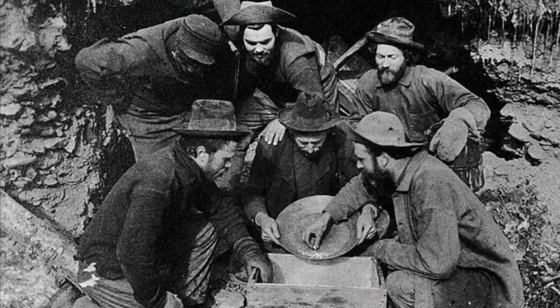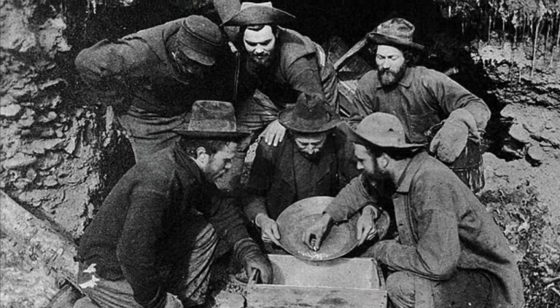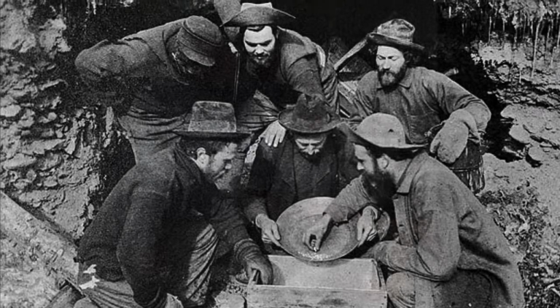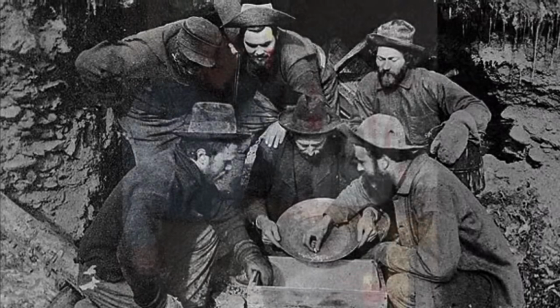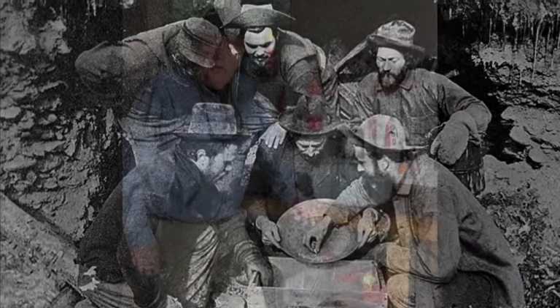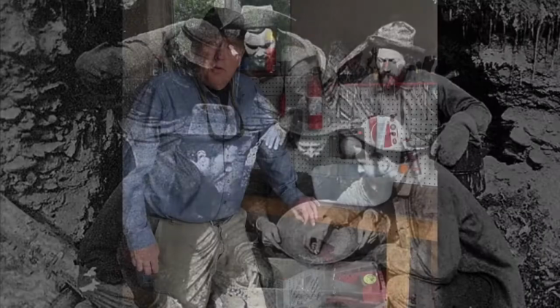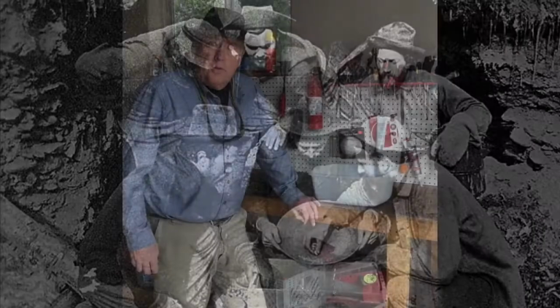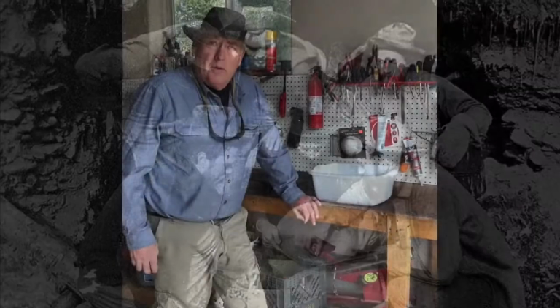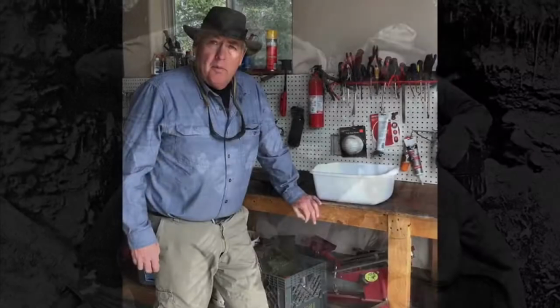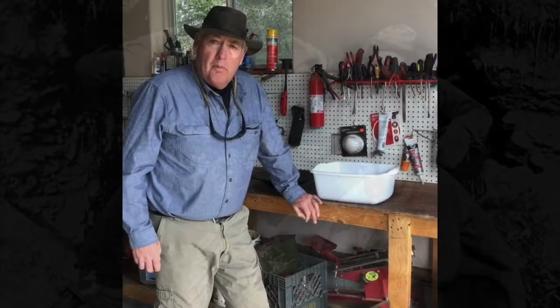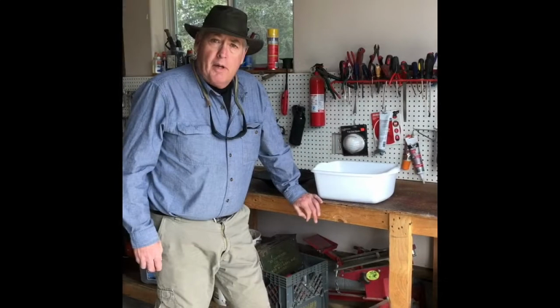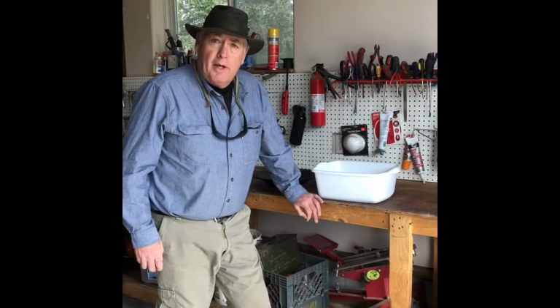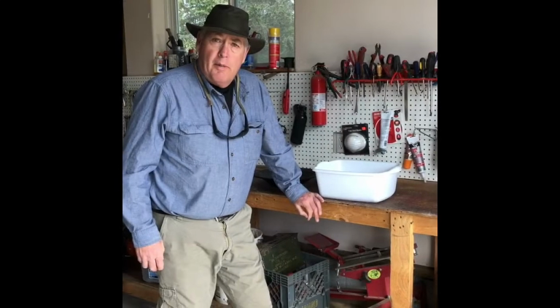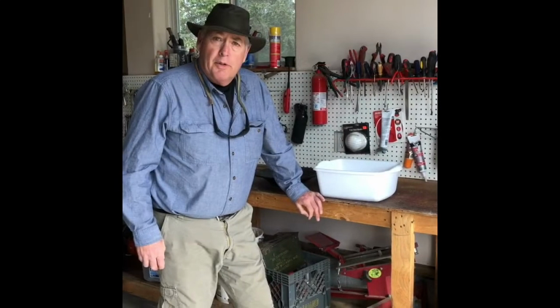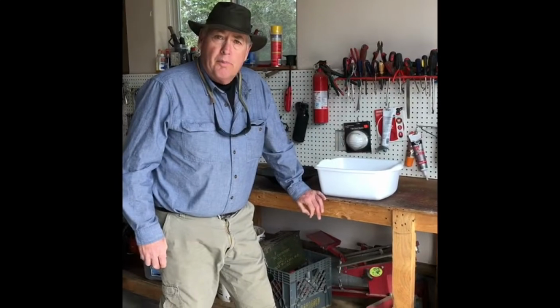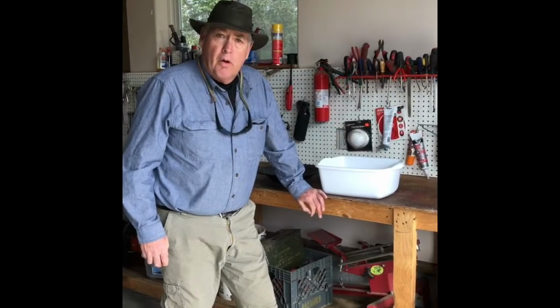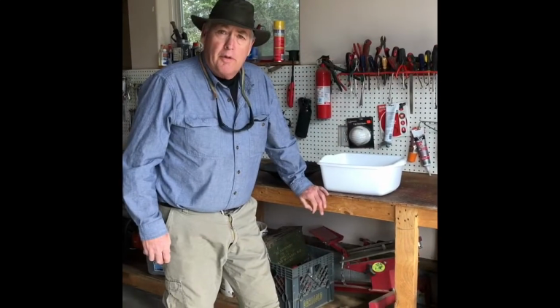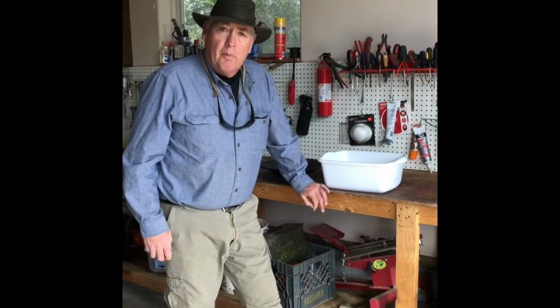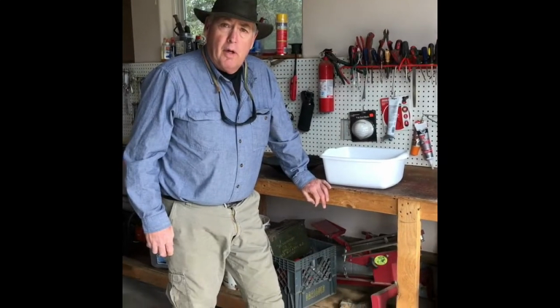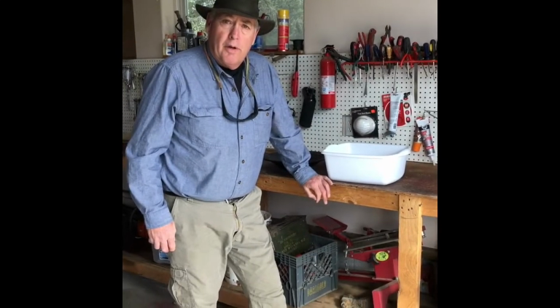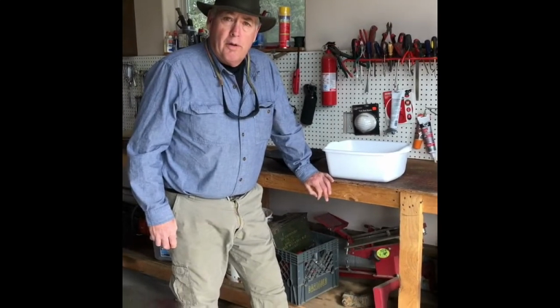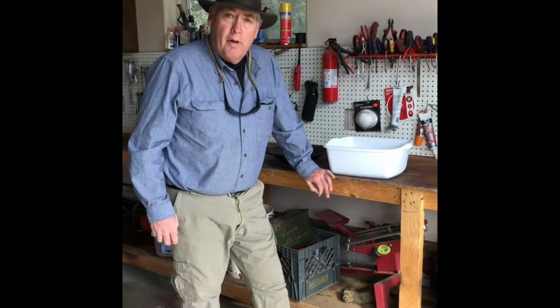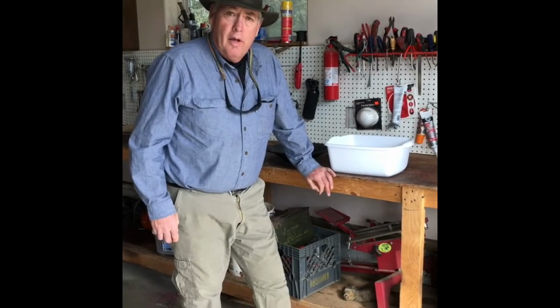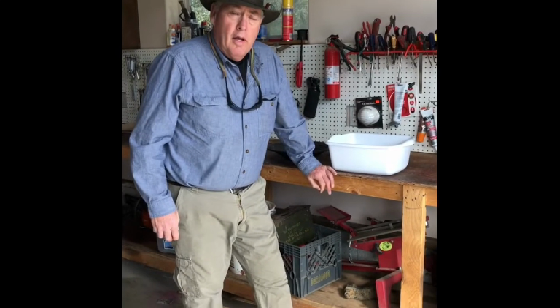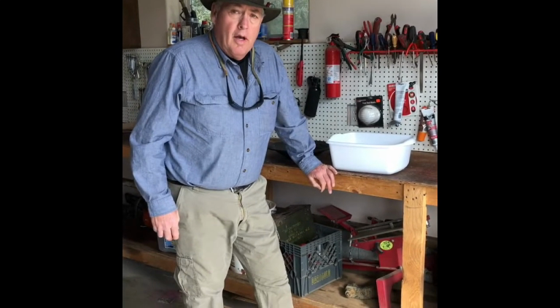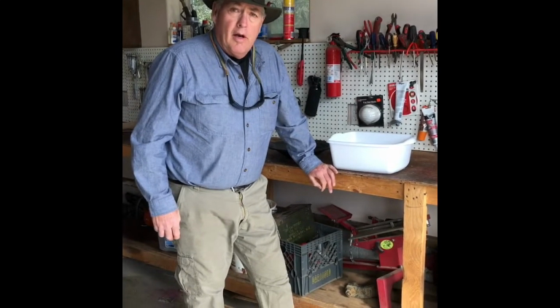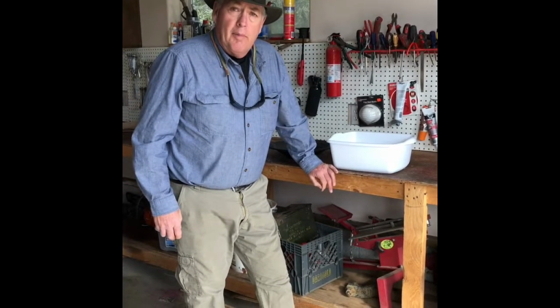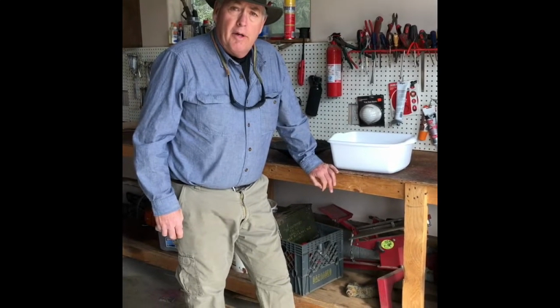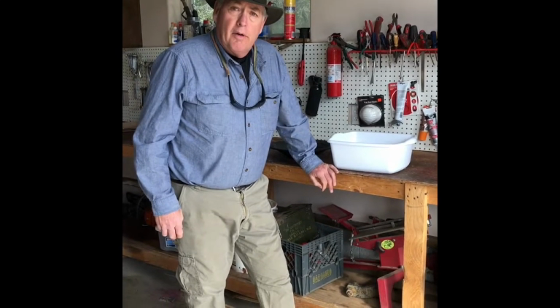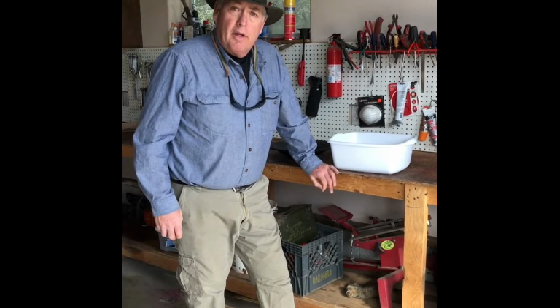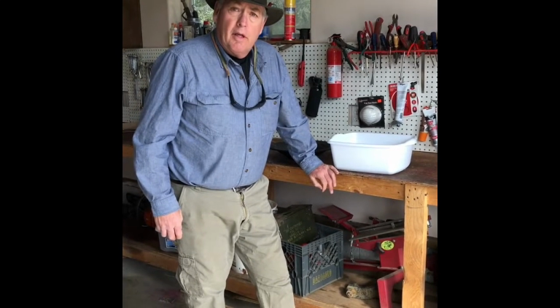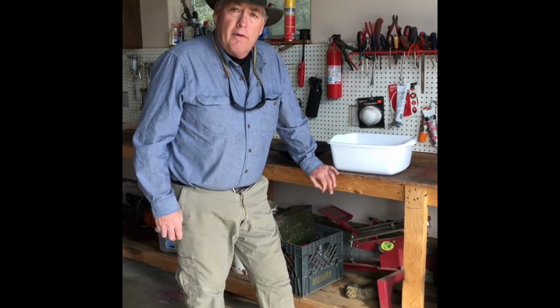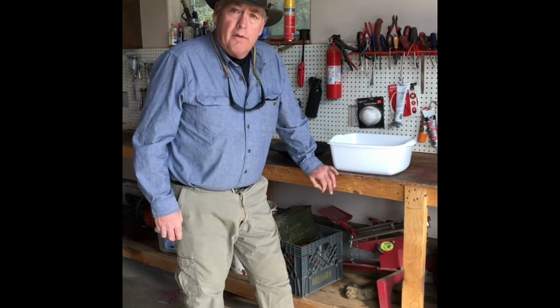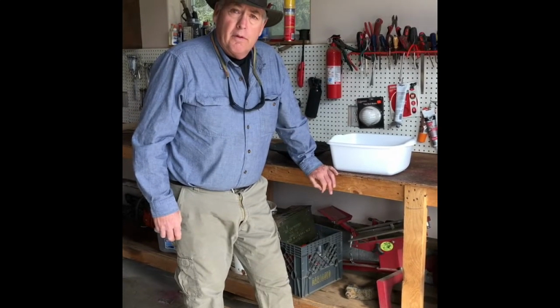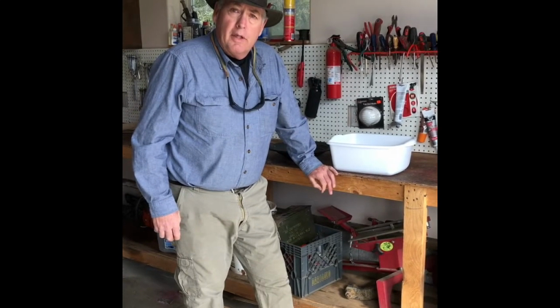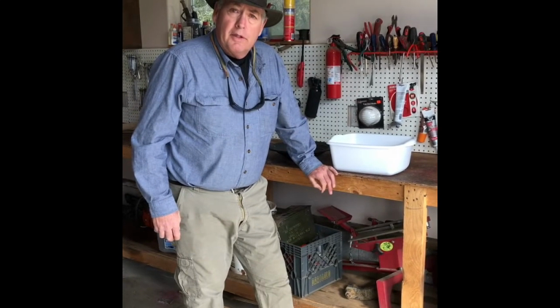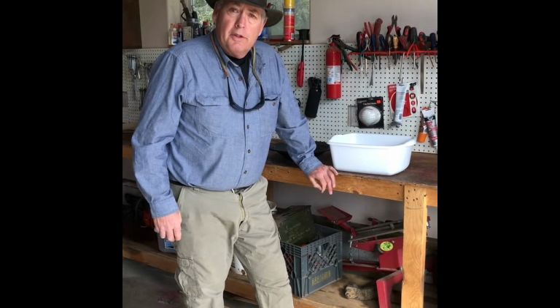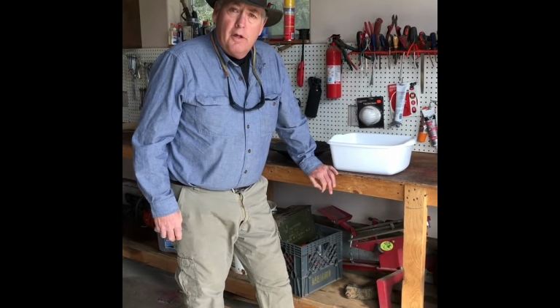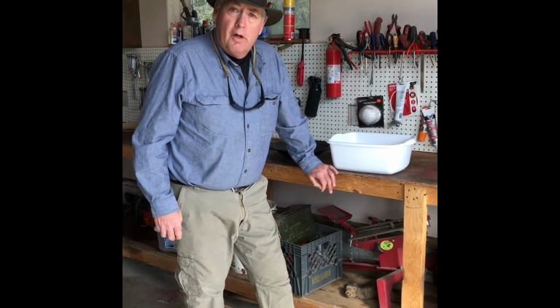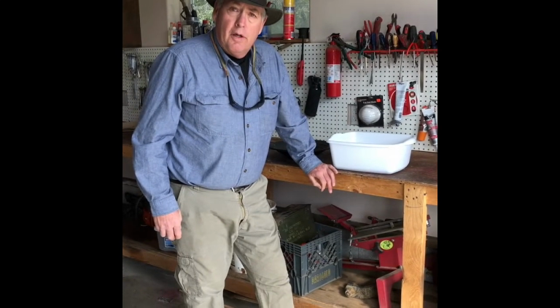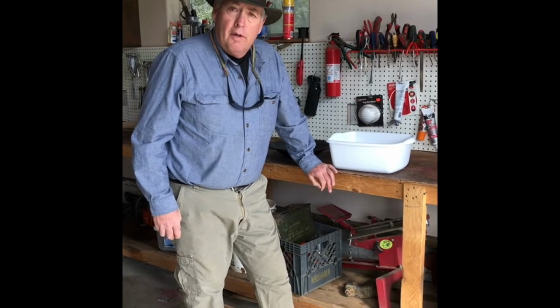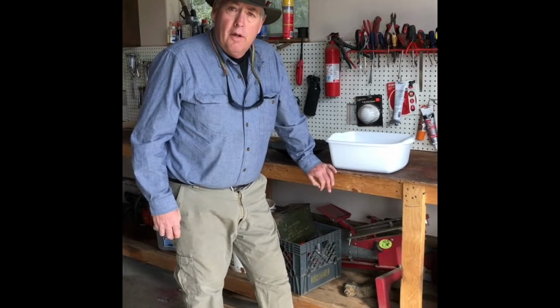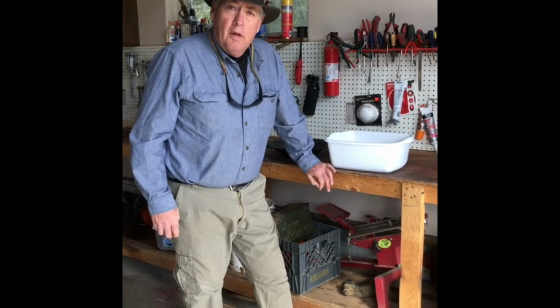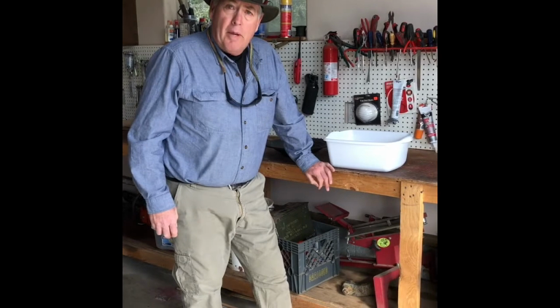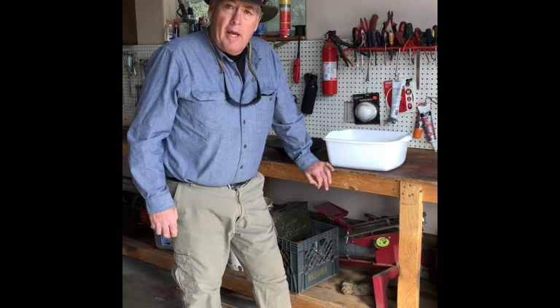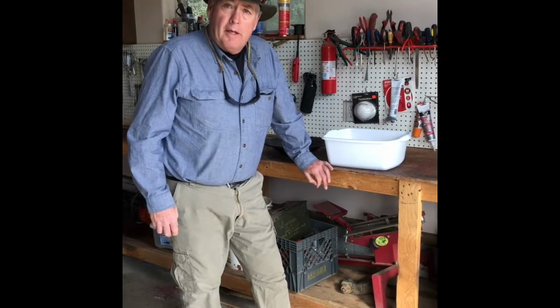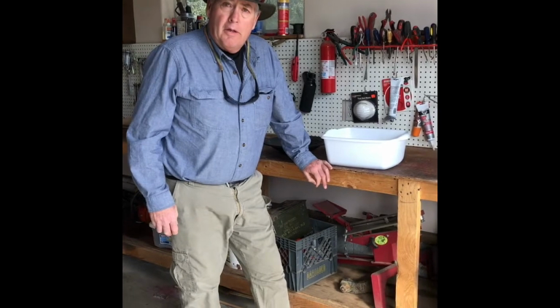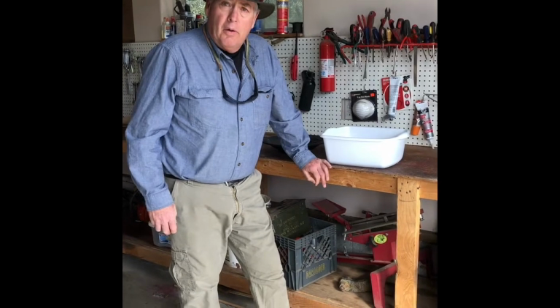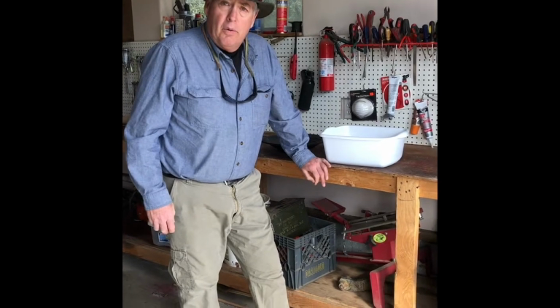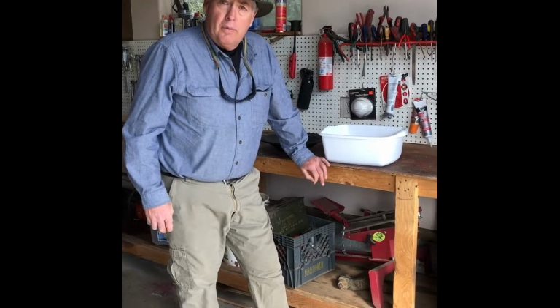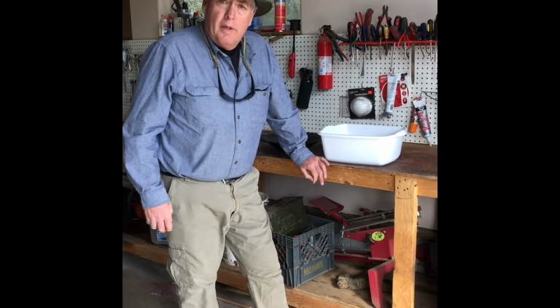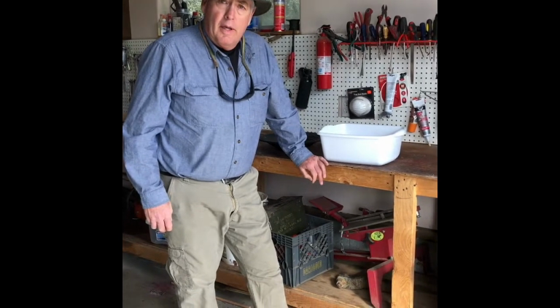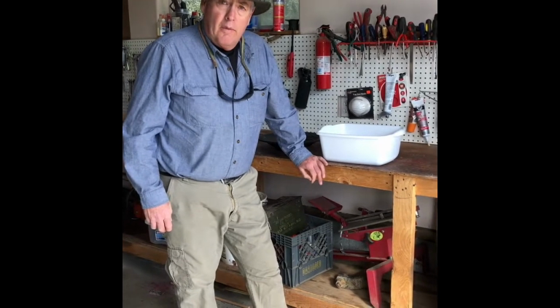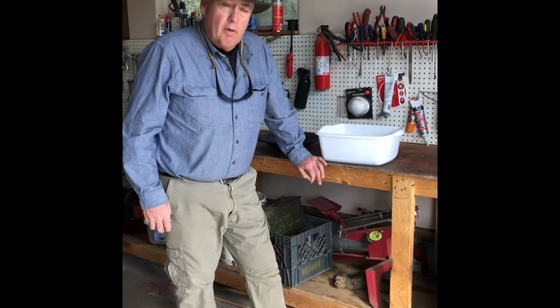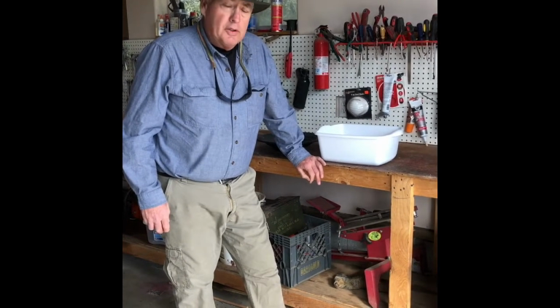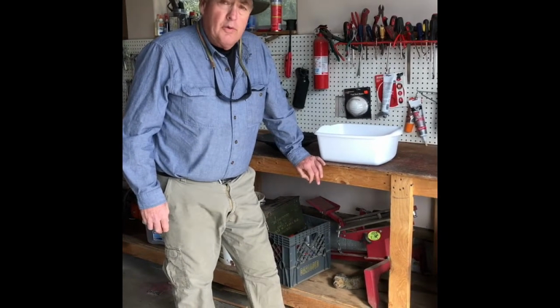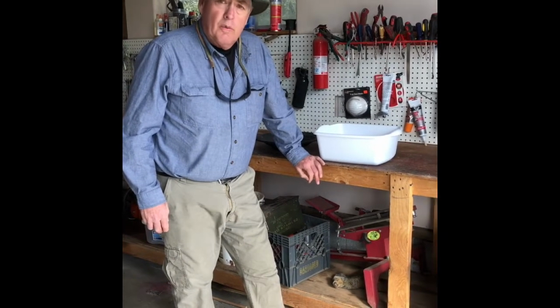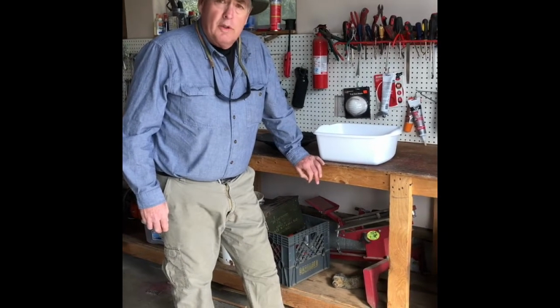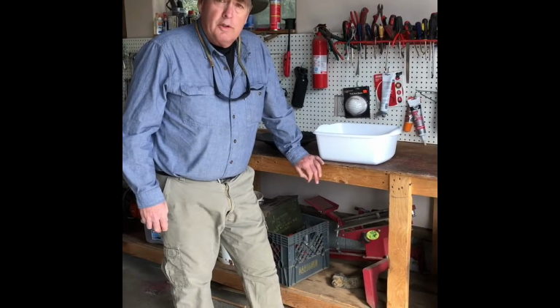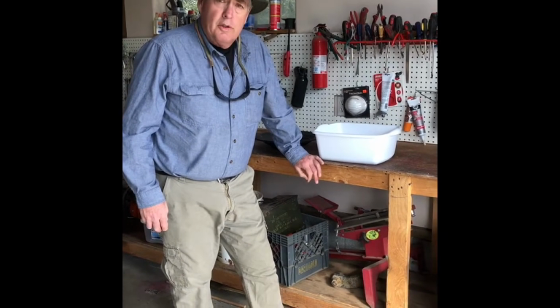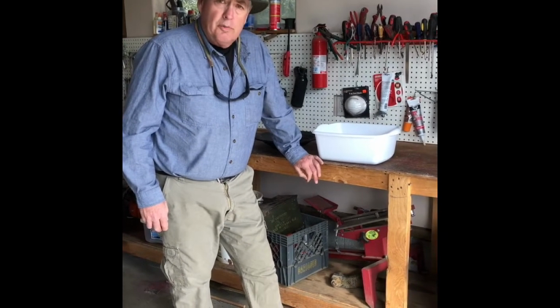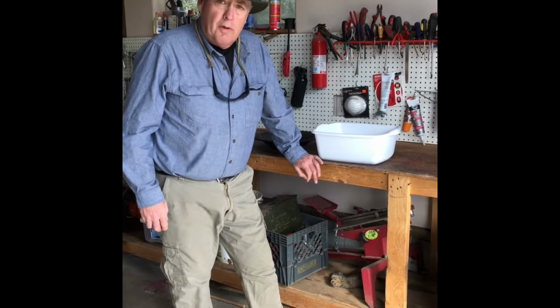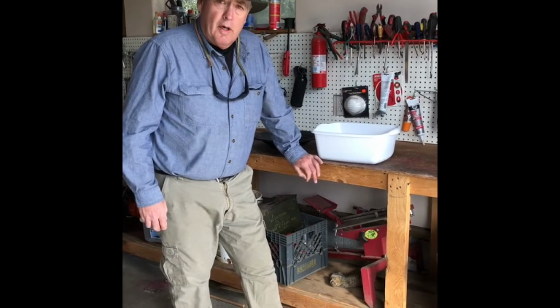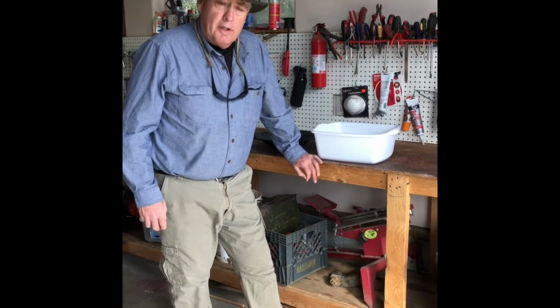Hey children, my name is Mark the Miner and I'm here to give you a little lesson on panning gold, and we're also going to run a sluice box.